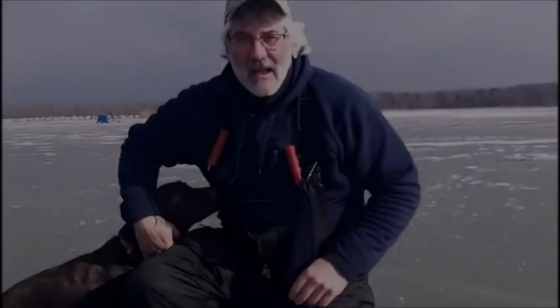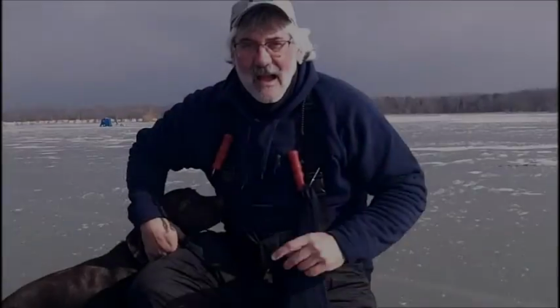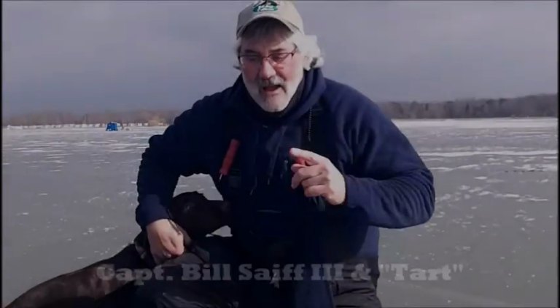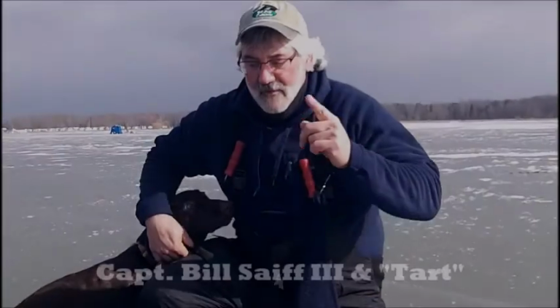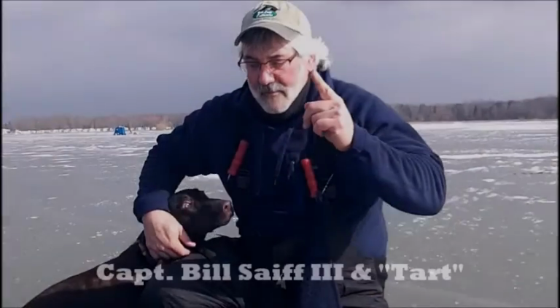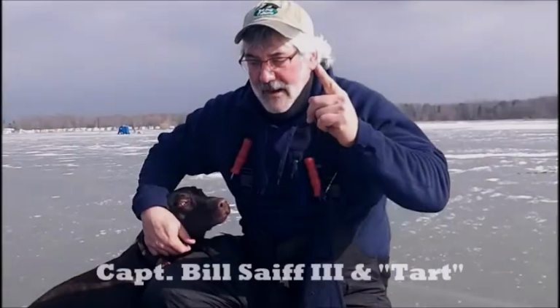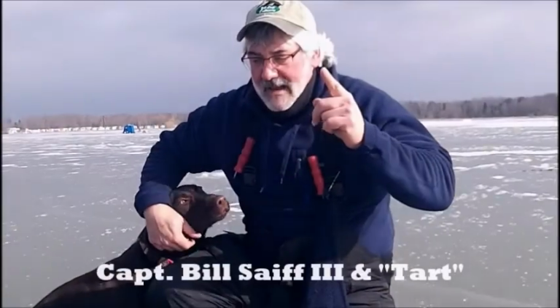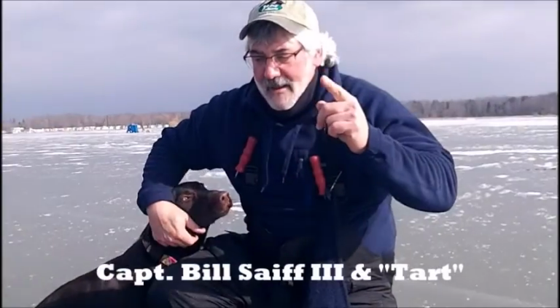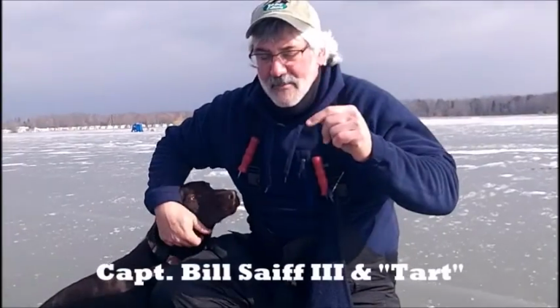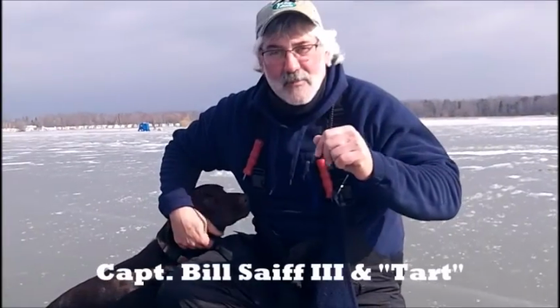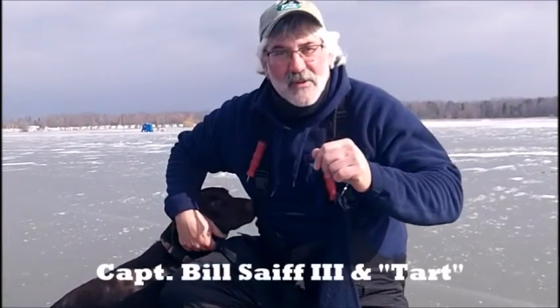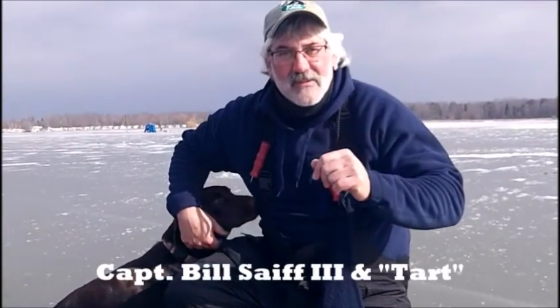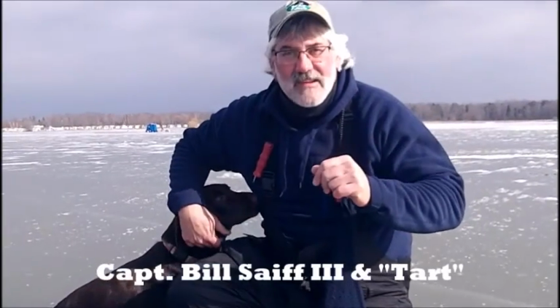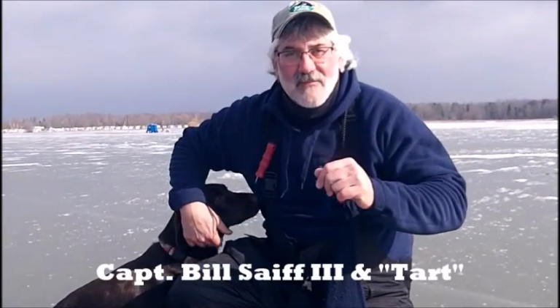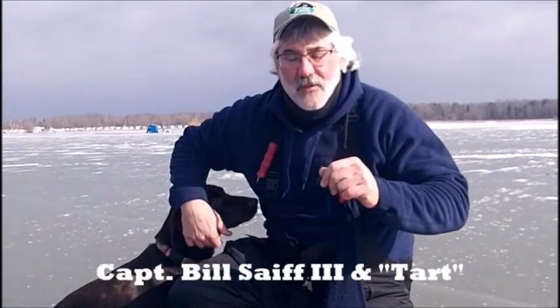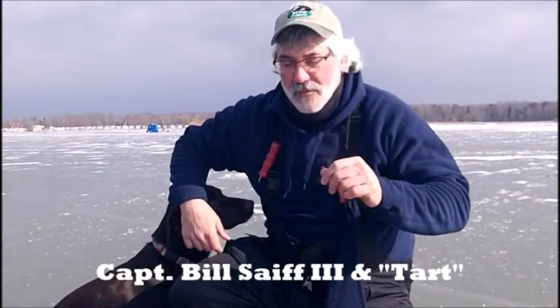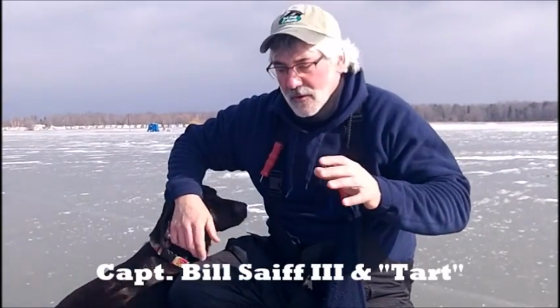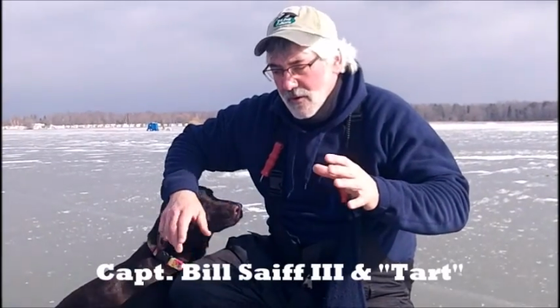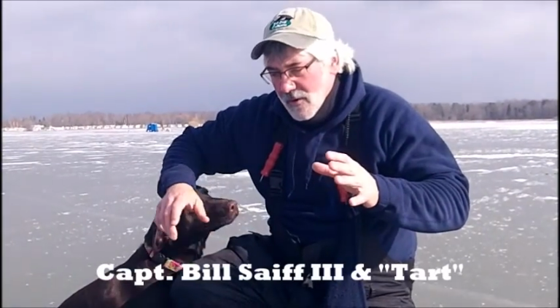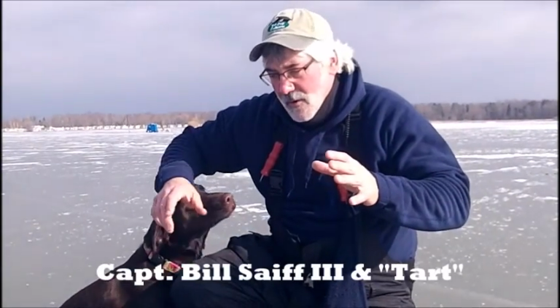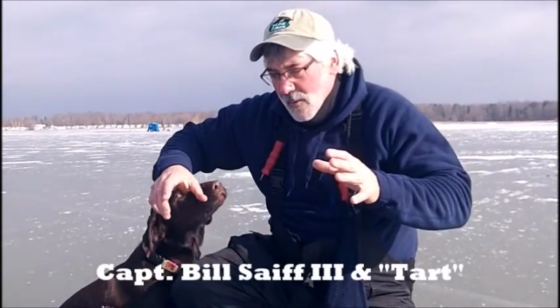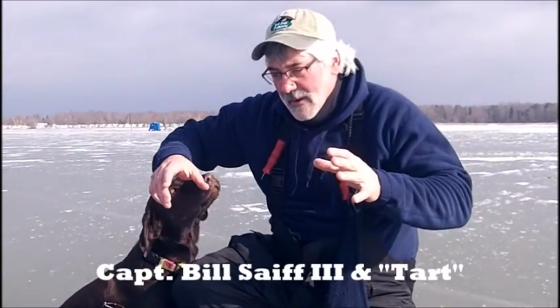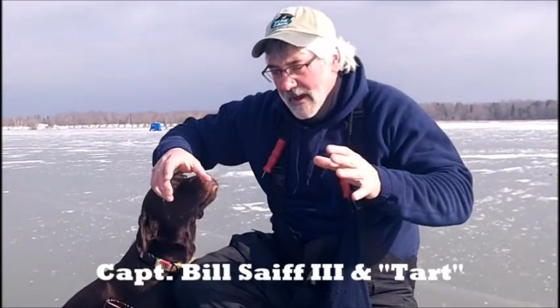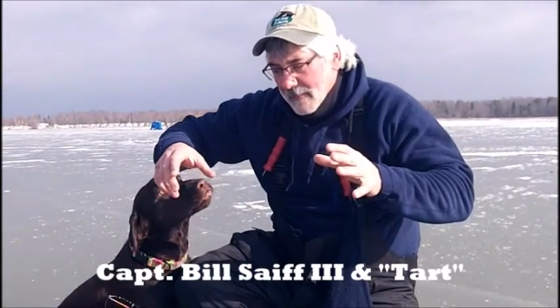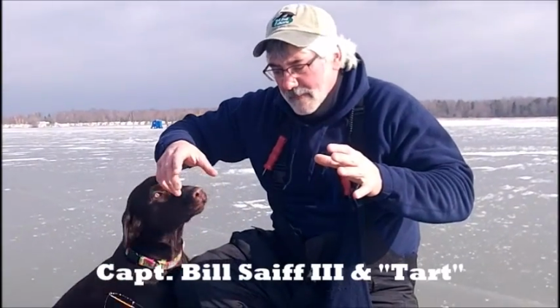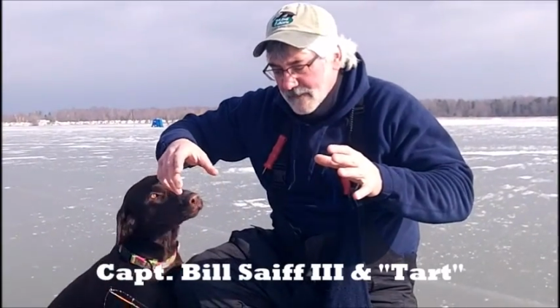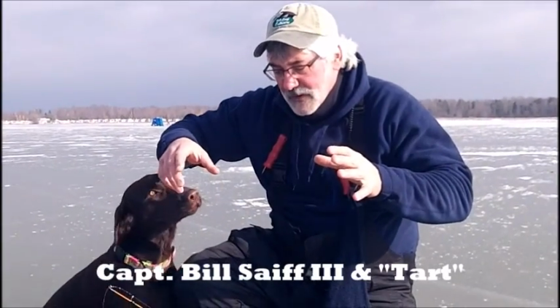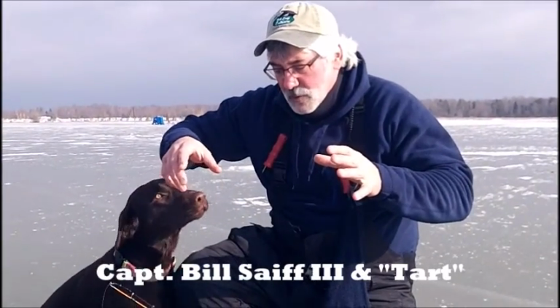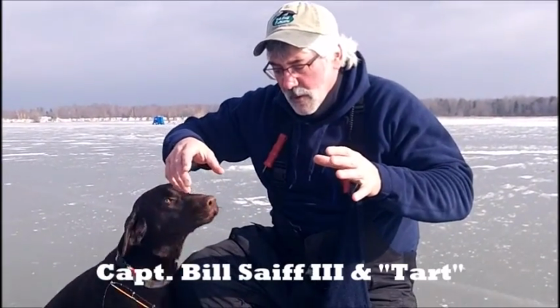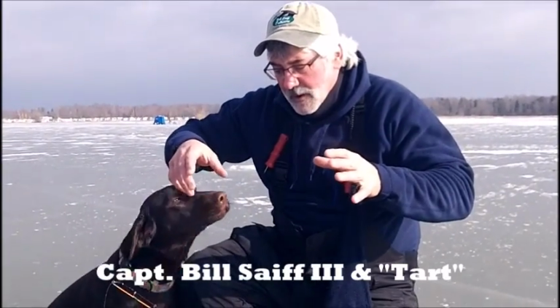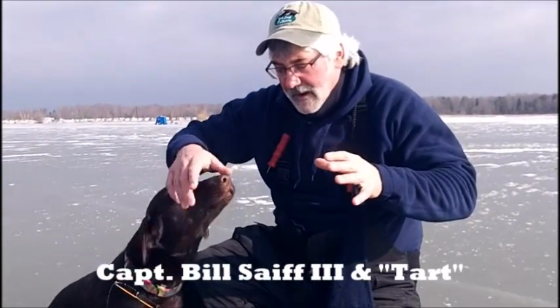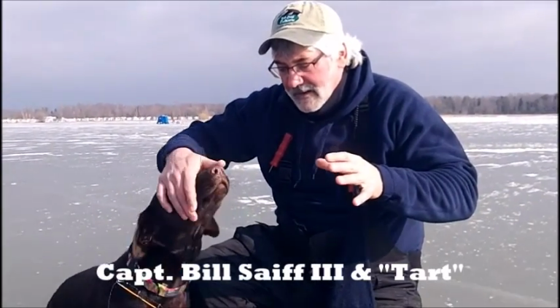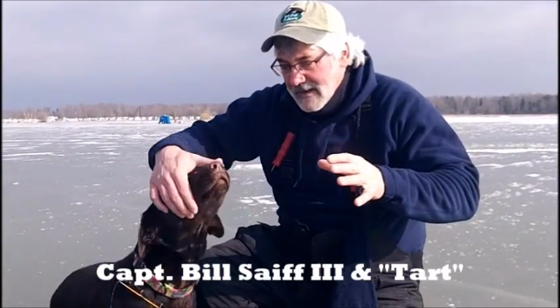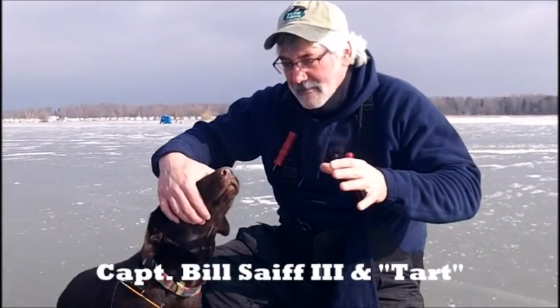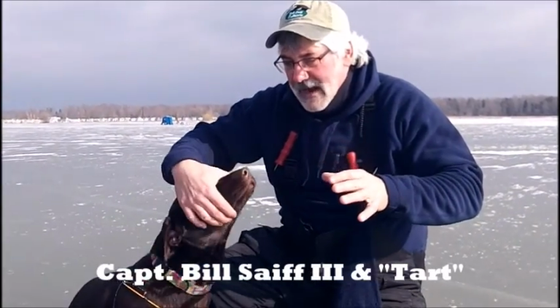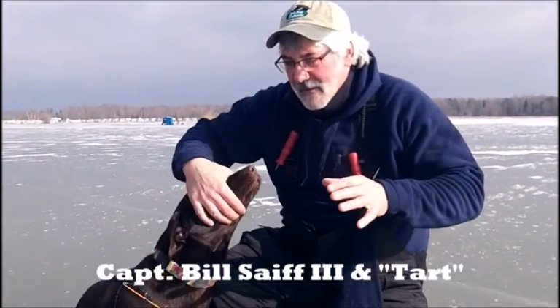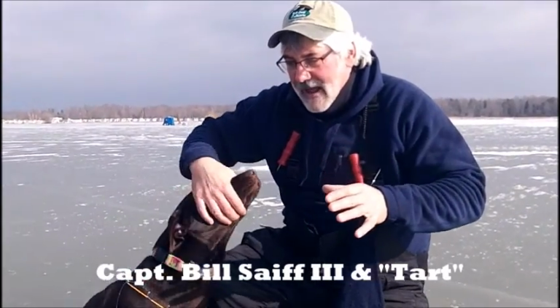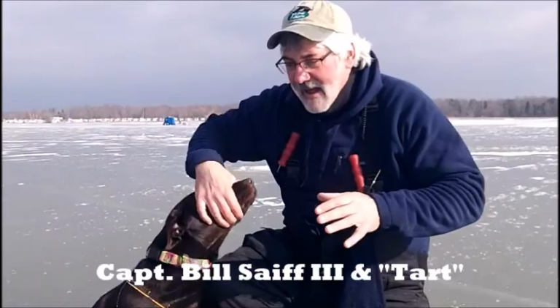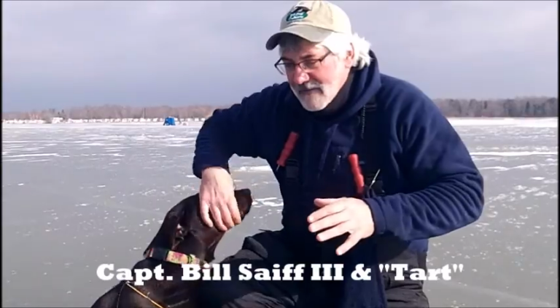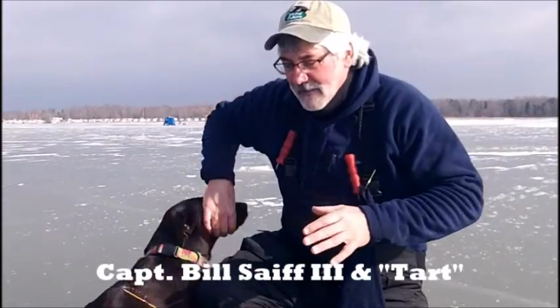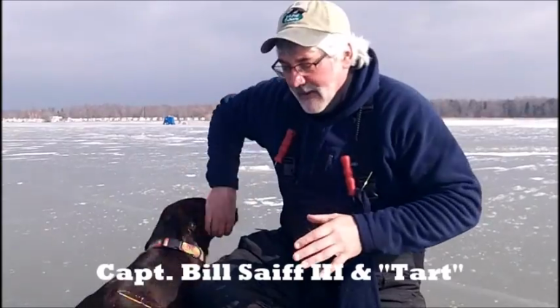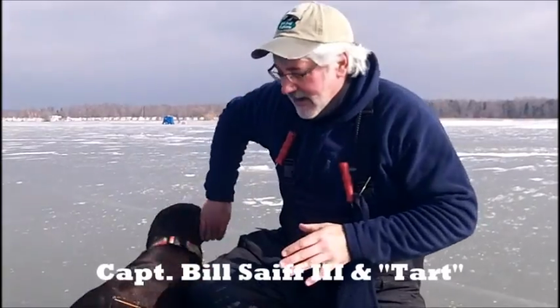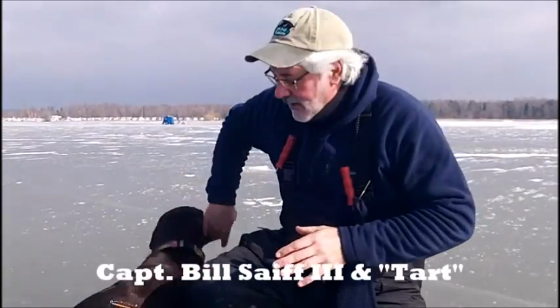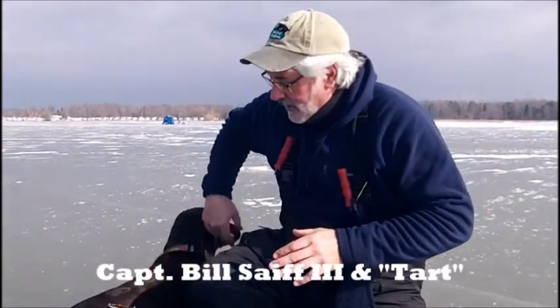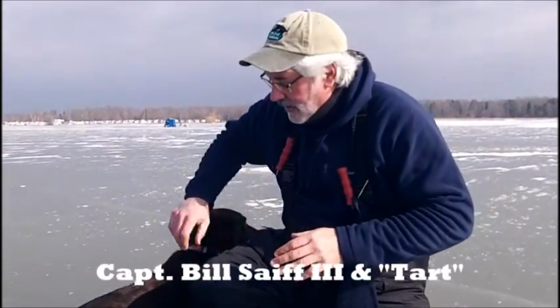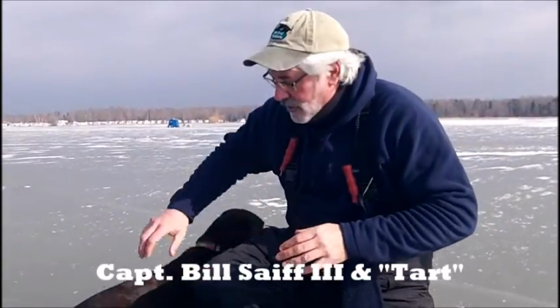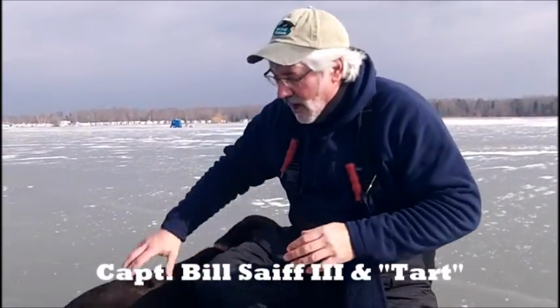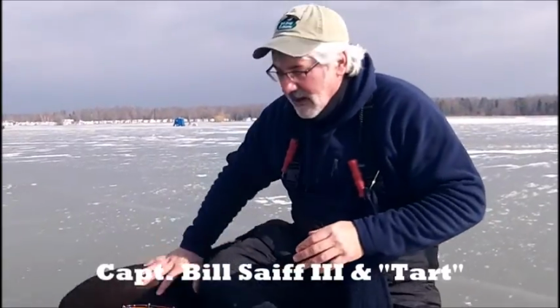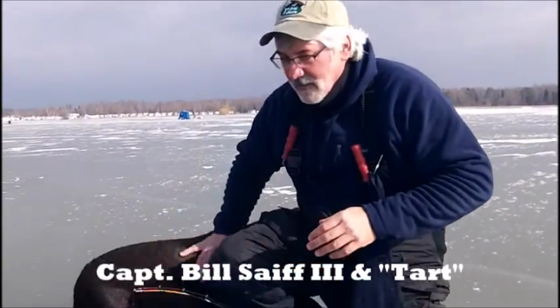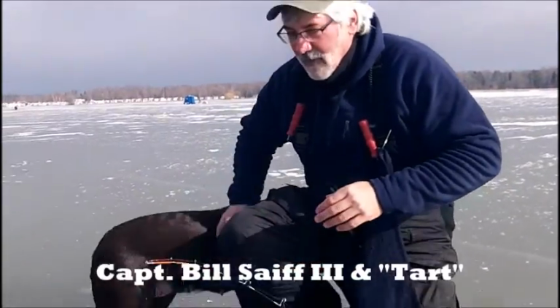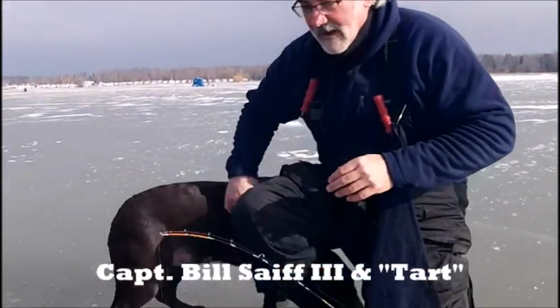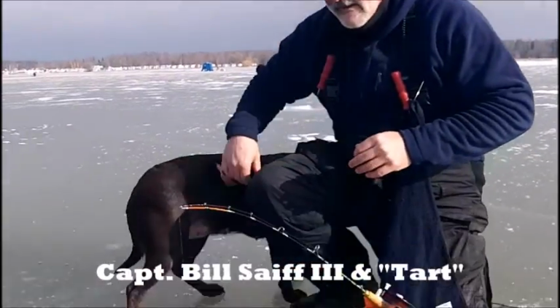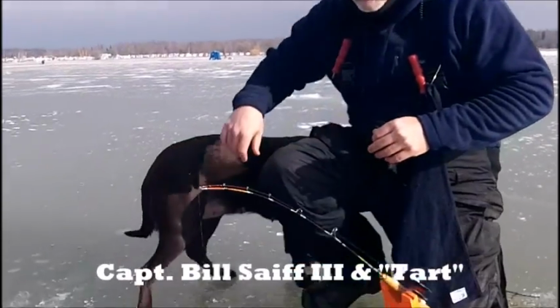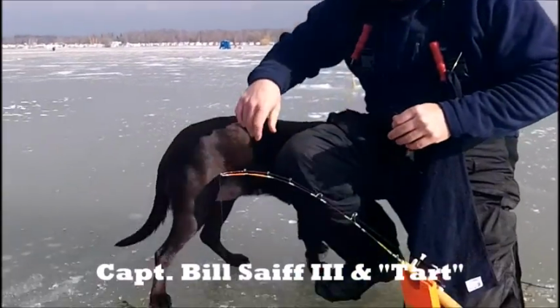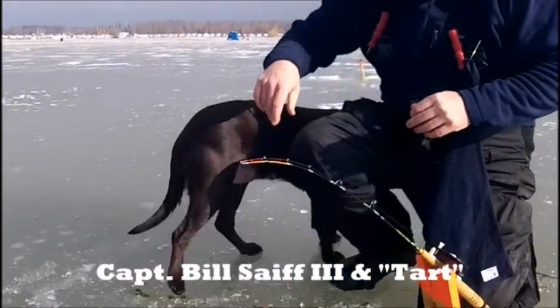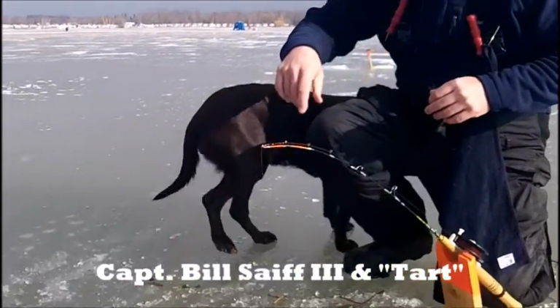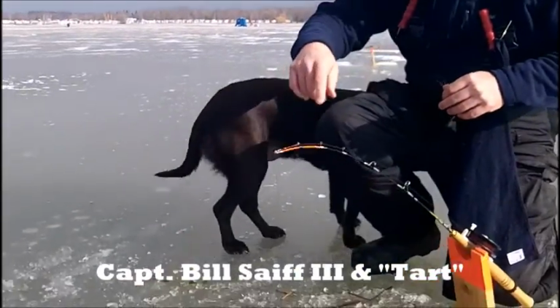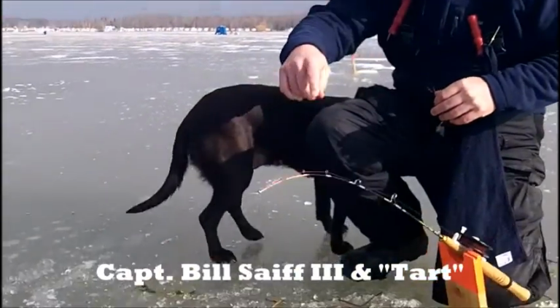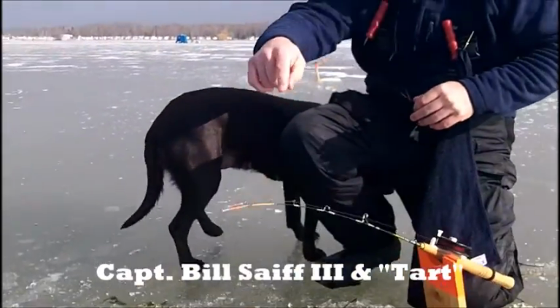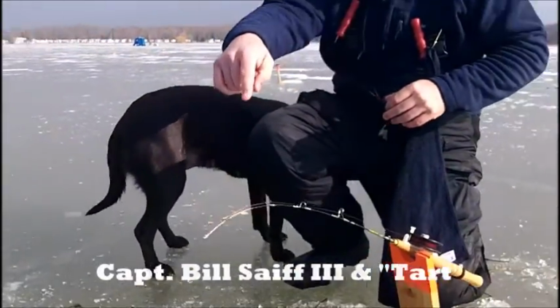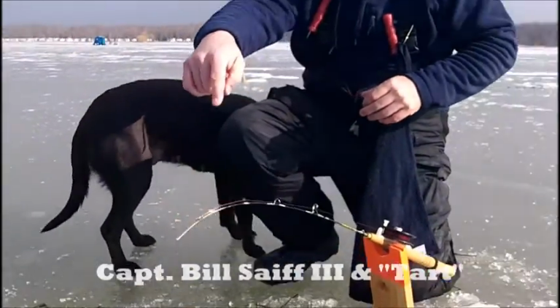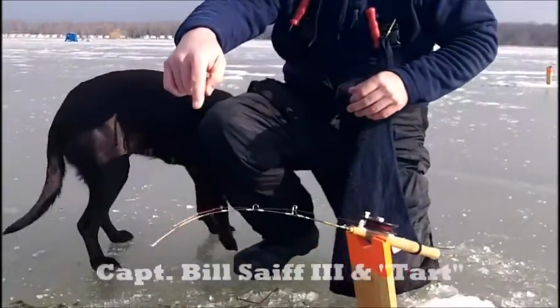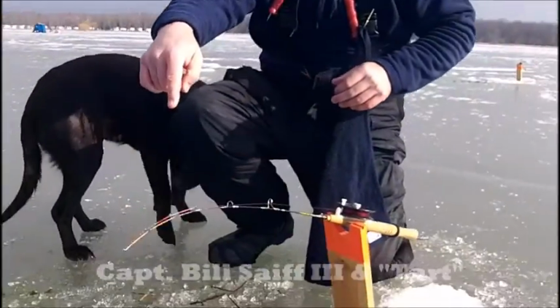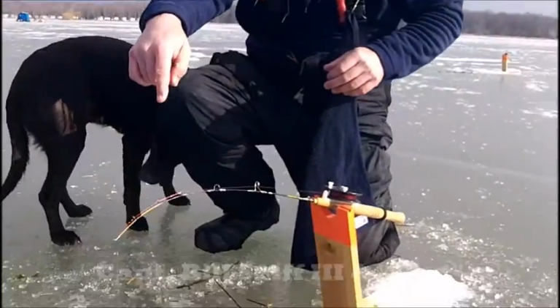Hi everybody, Captain Bill Safe the Third. We've got a fish working a tip-down heavy right here, and a dog that wants to get right in the middle of the action.